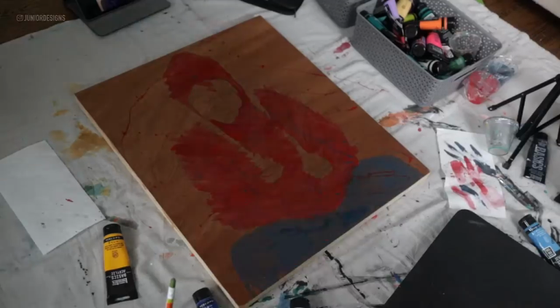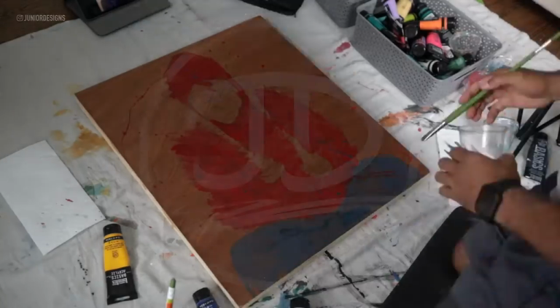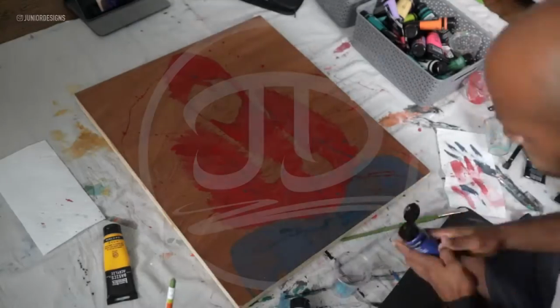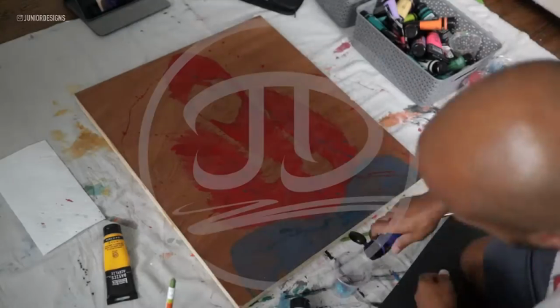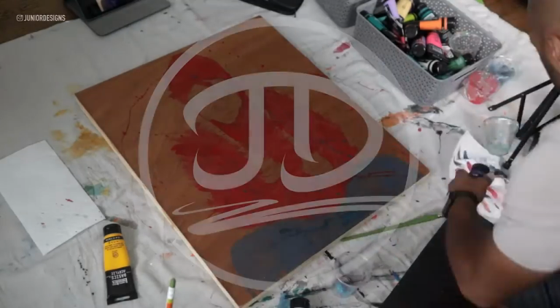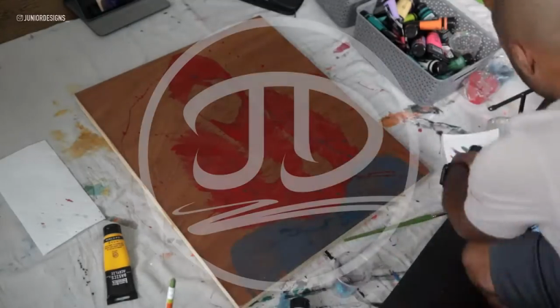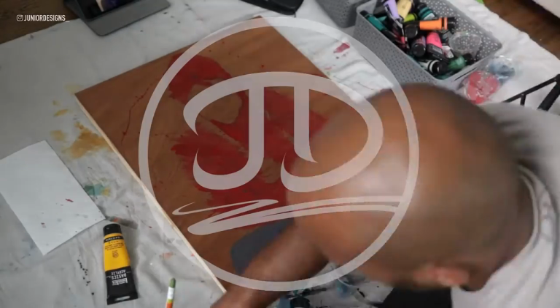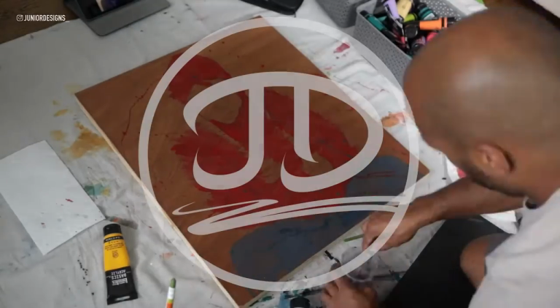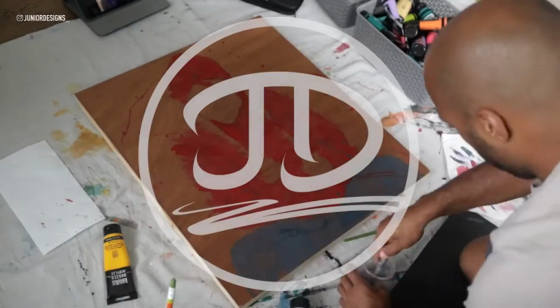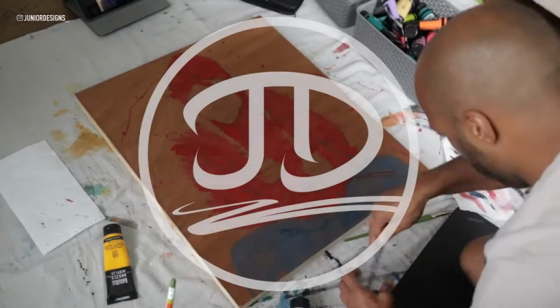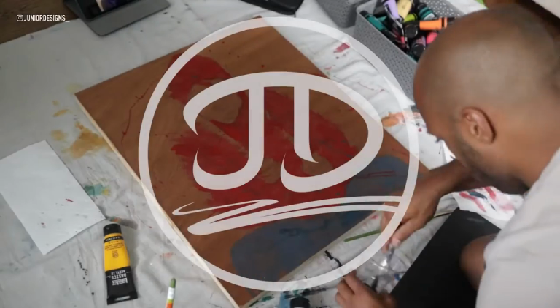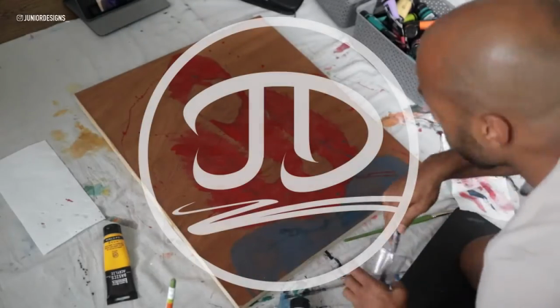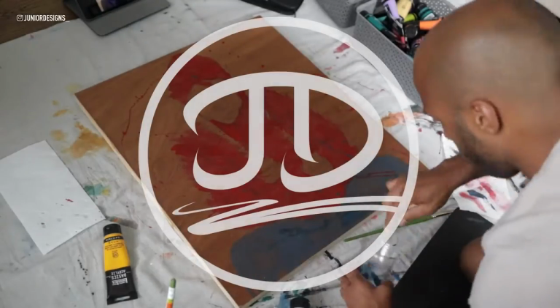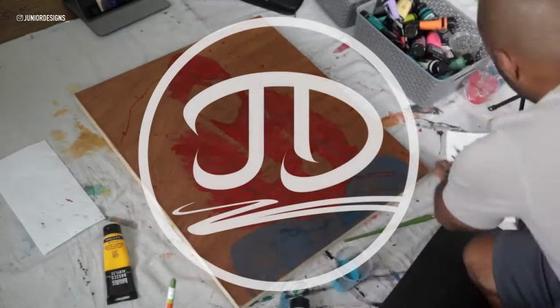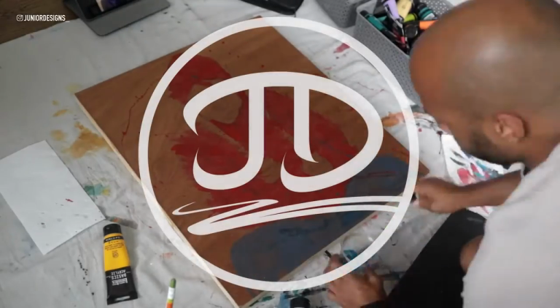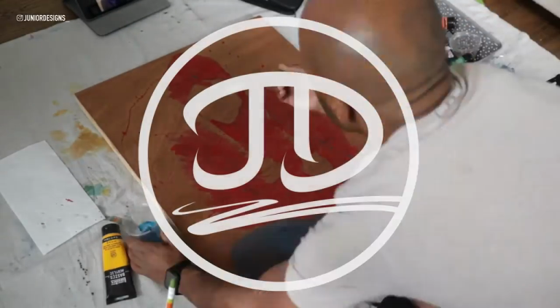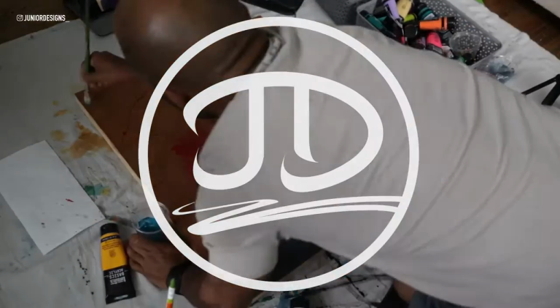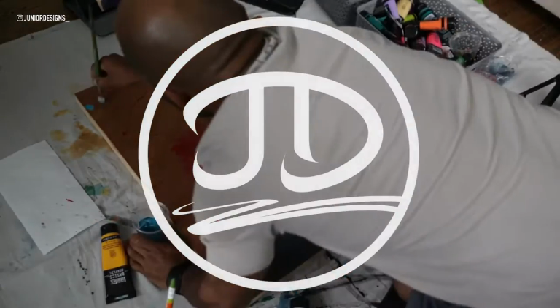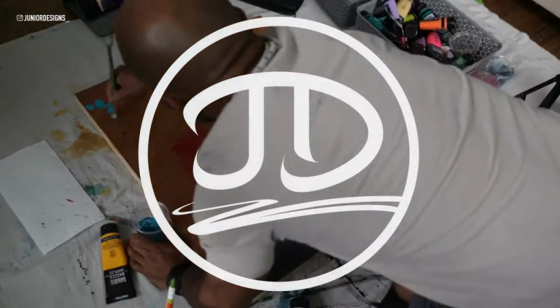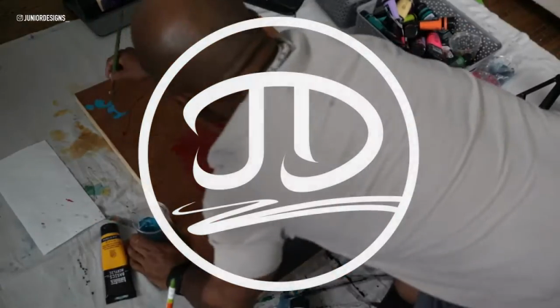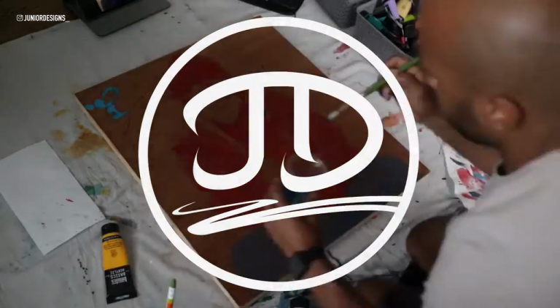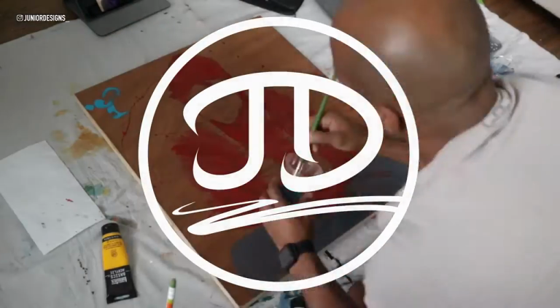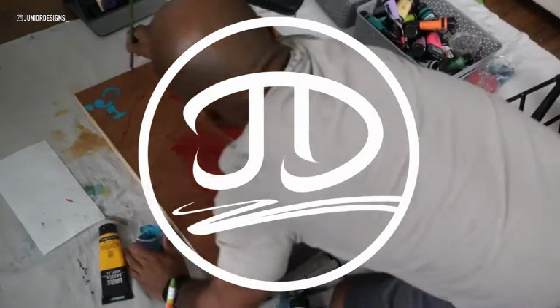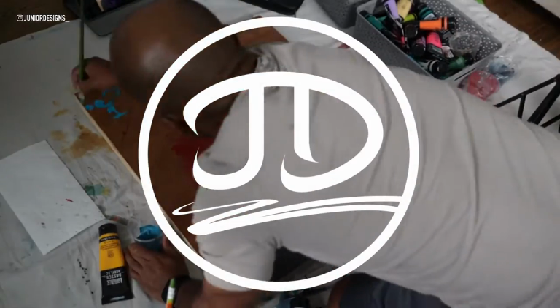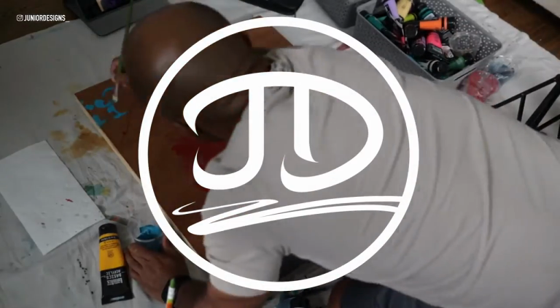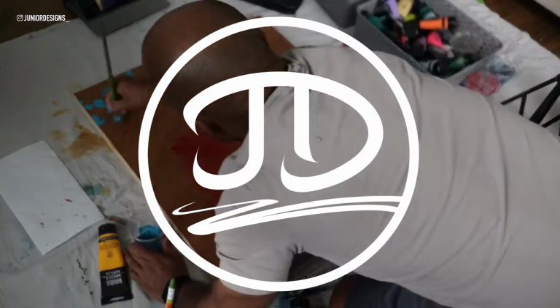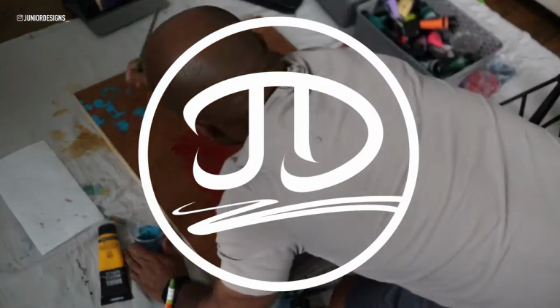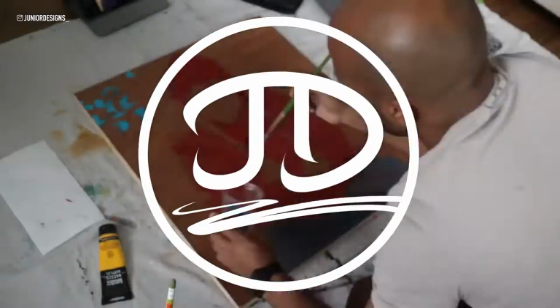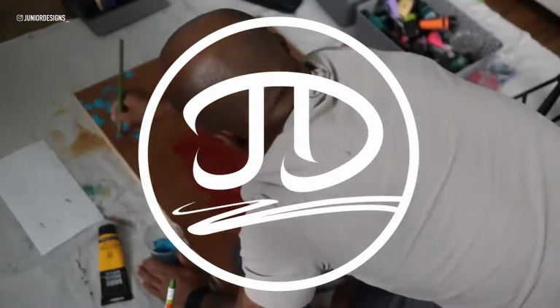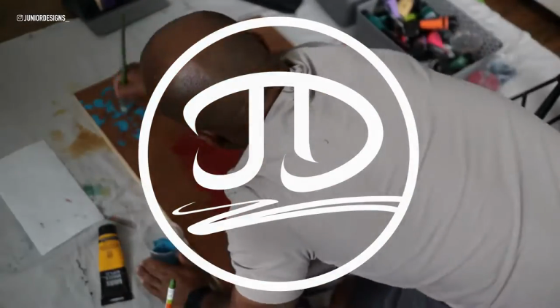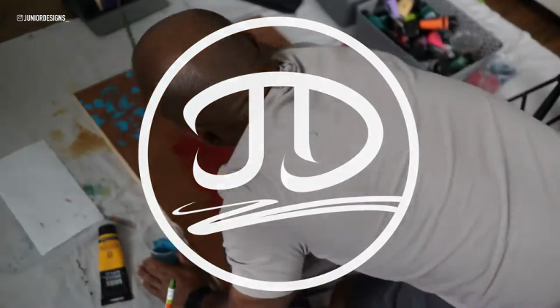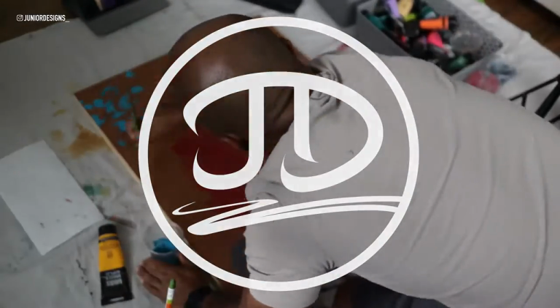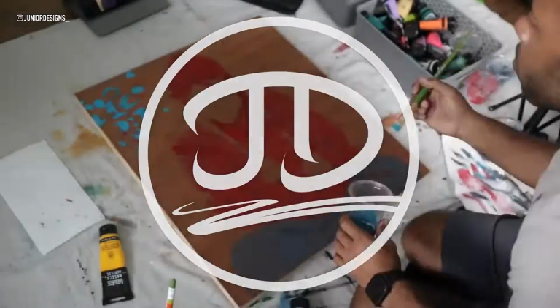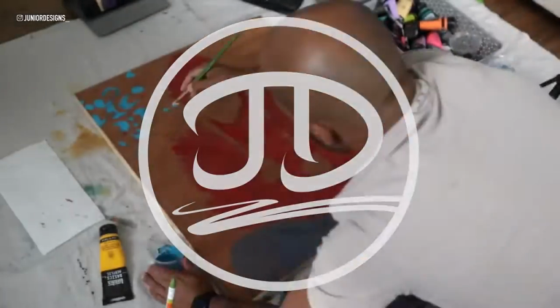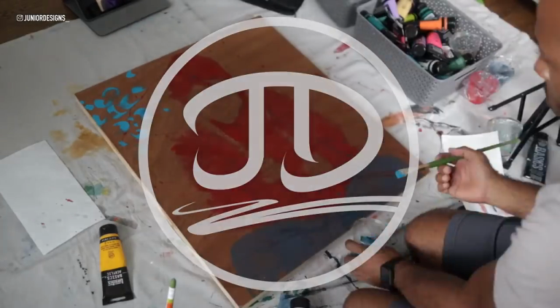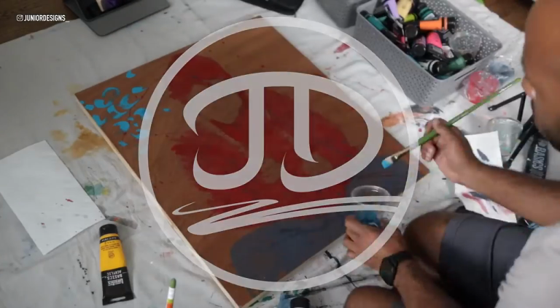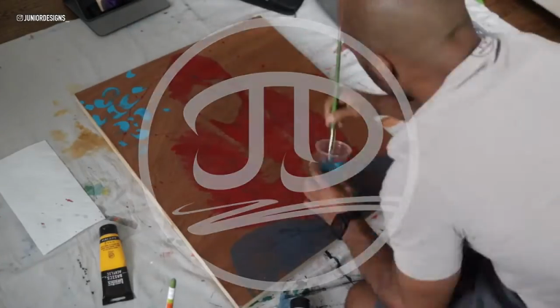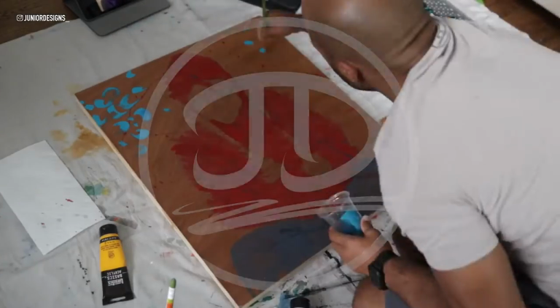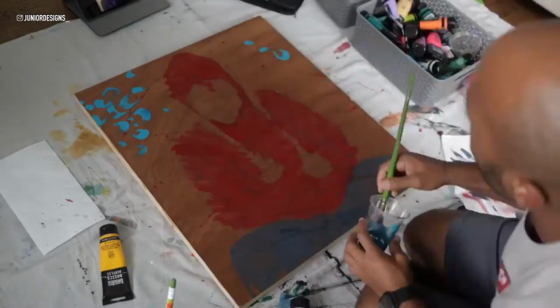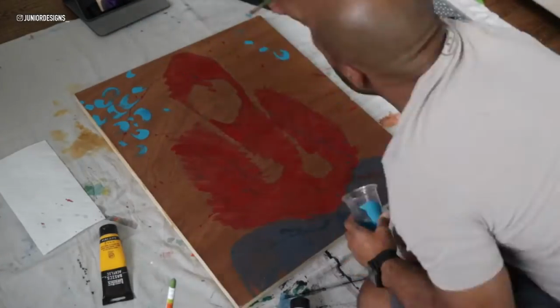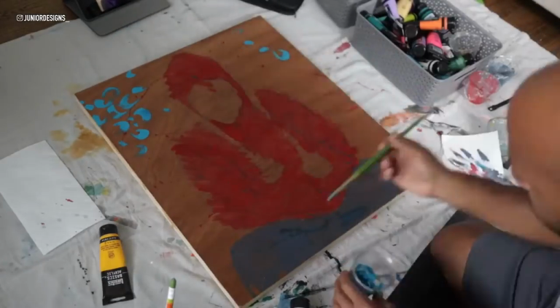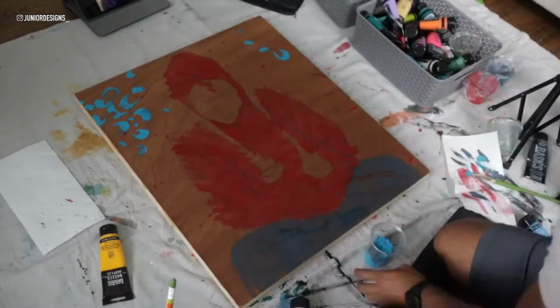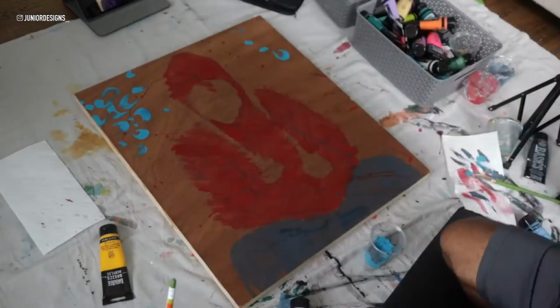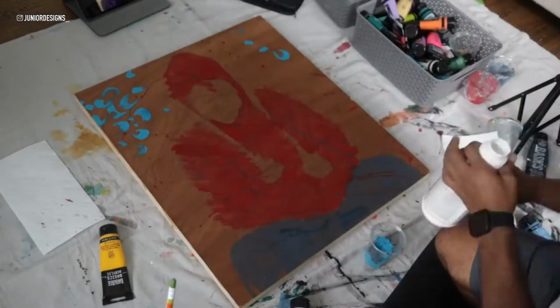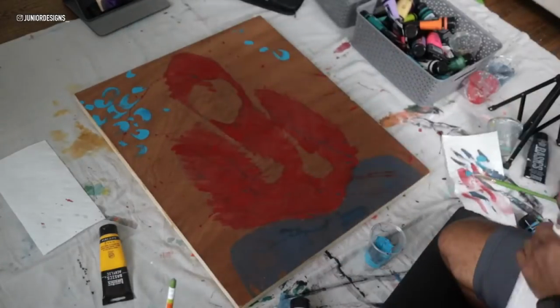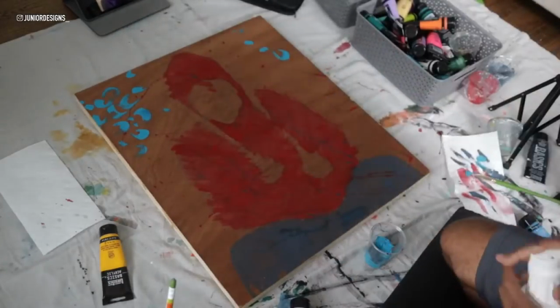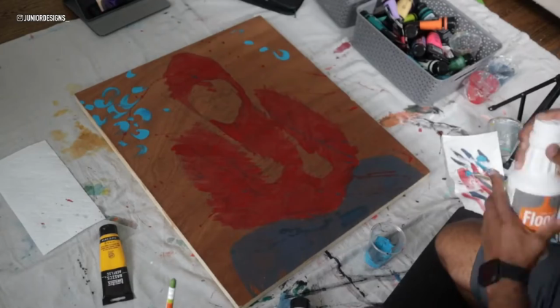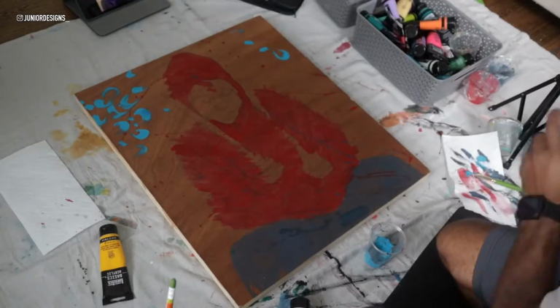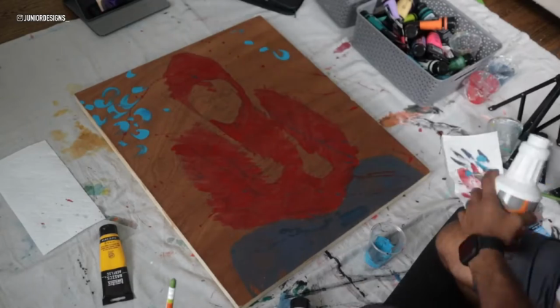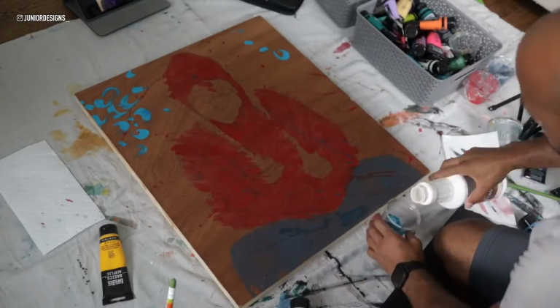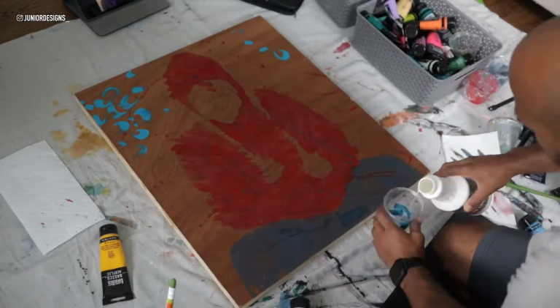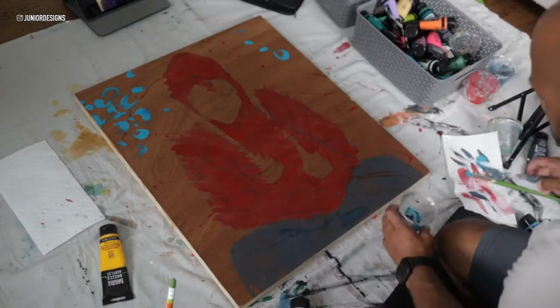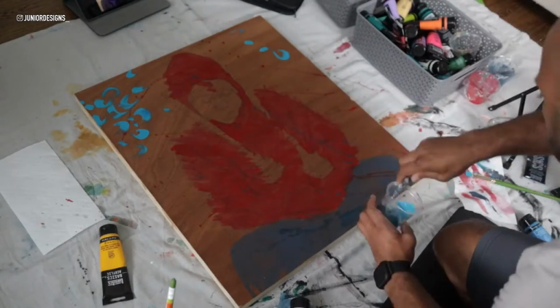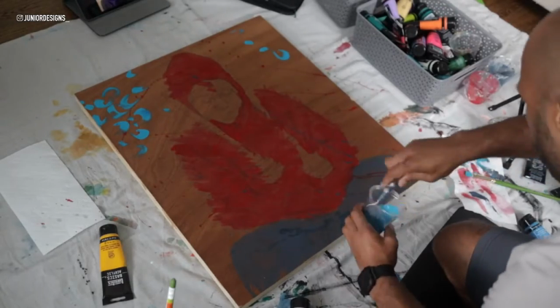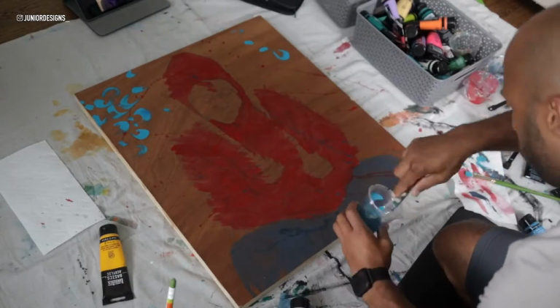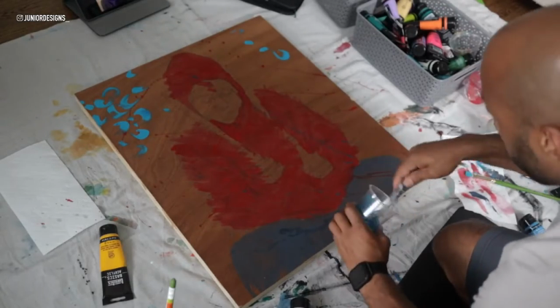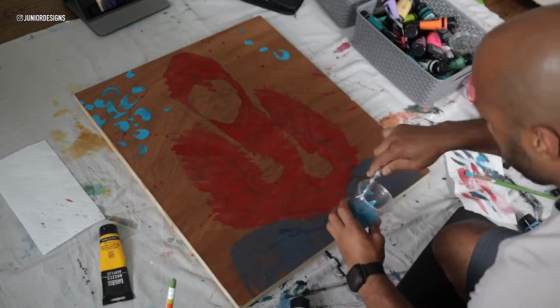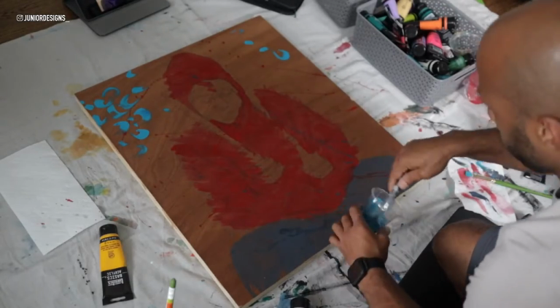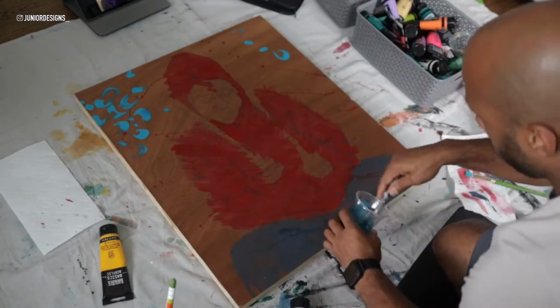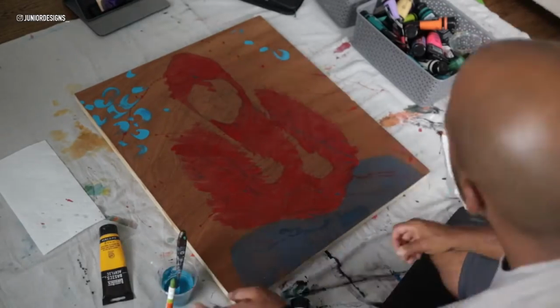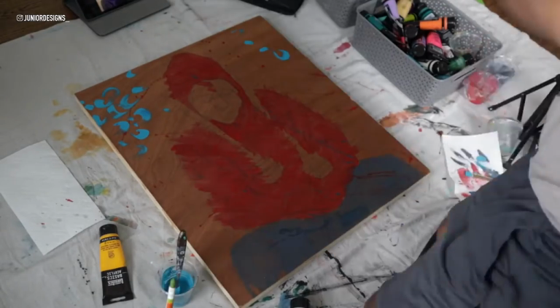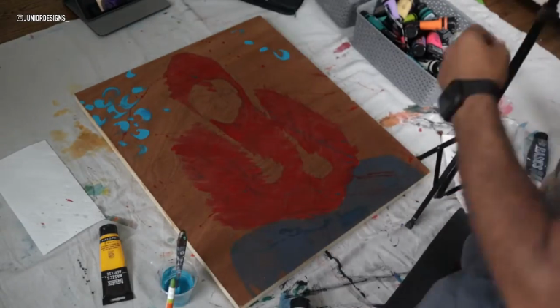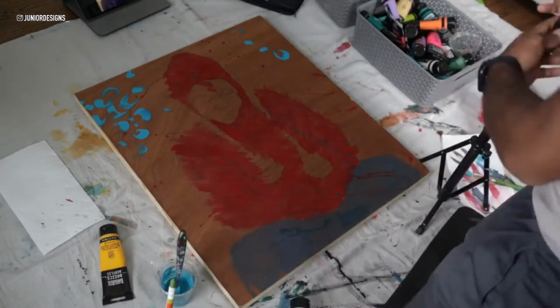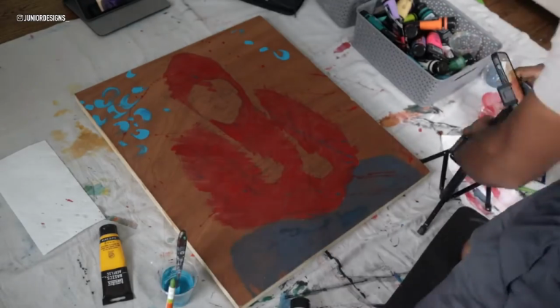Hey everyone, thank you so much for subscribing. I appreciate your love and support. Welcome to my first official process video.